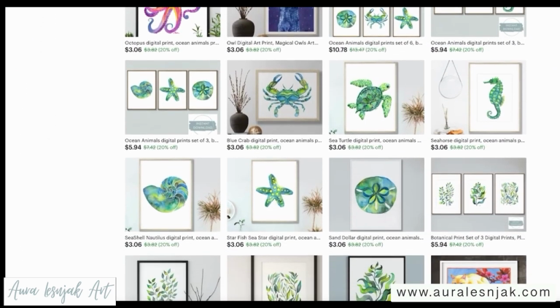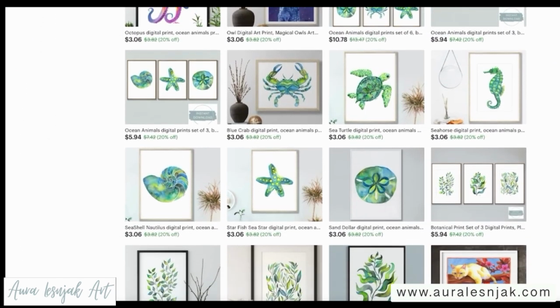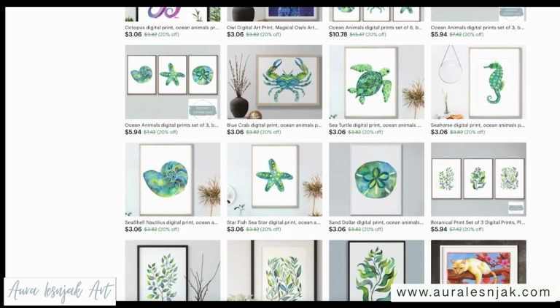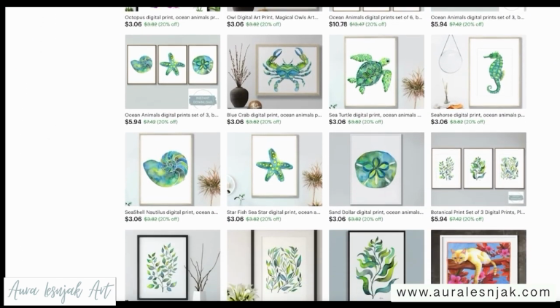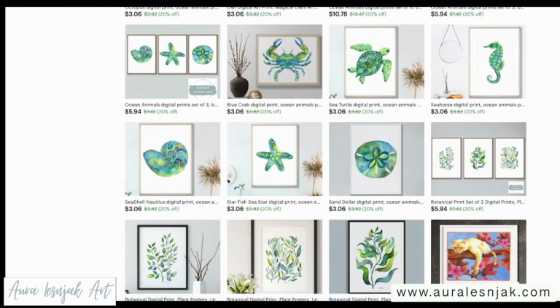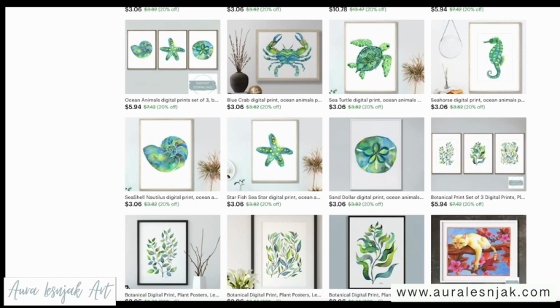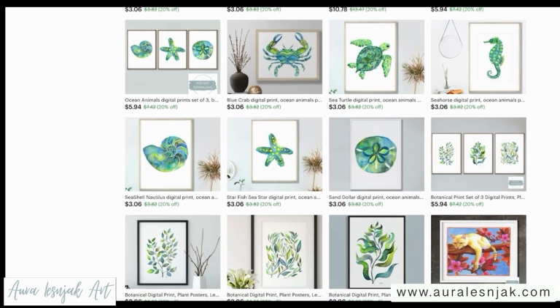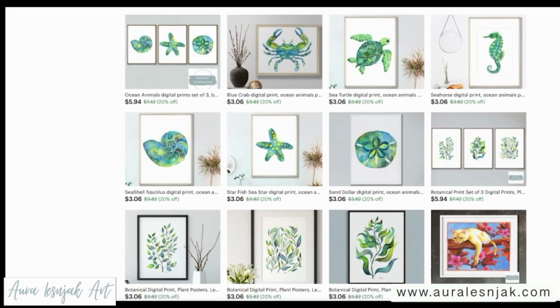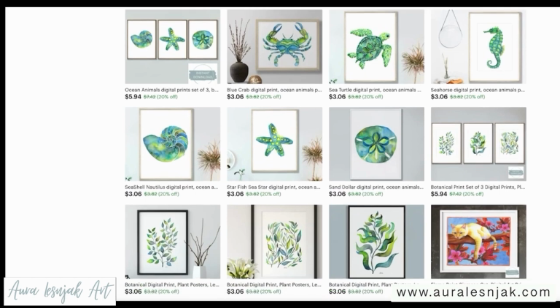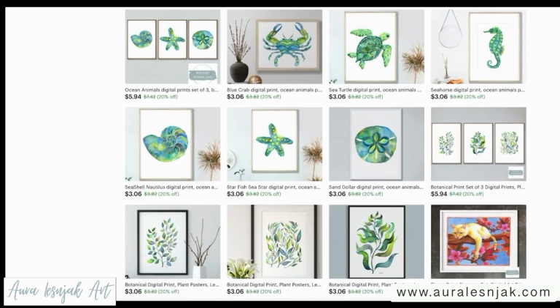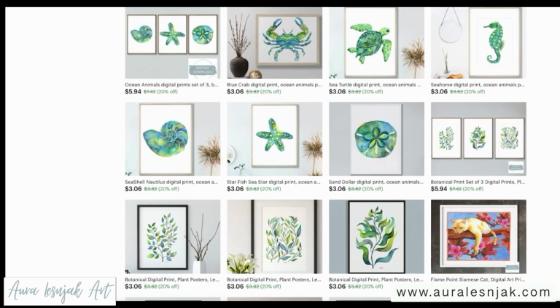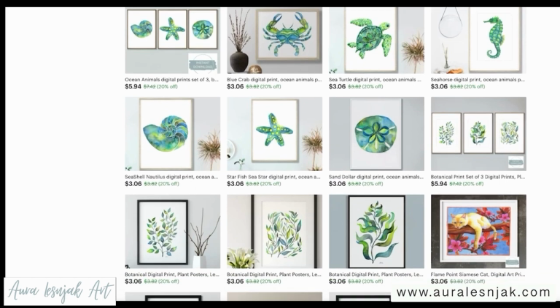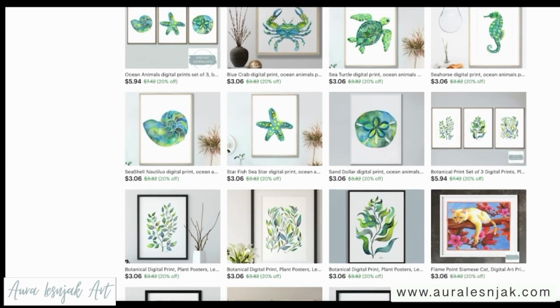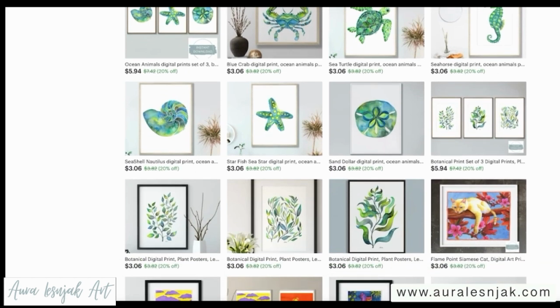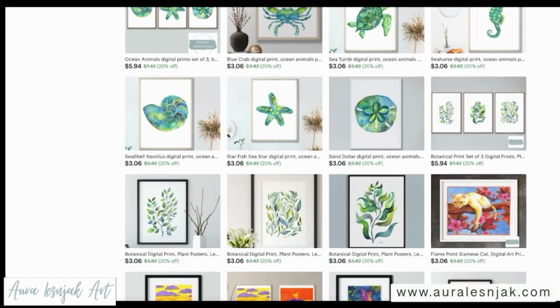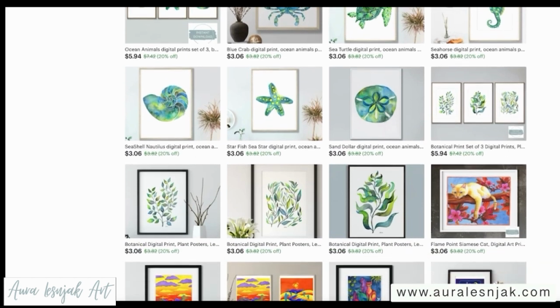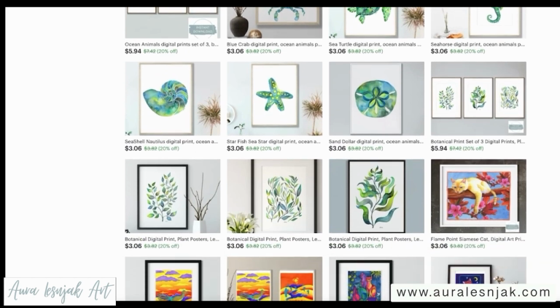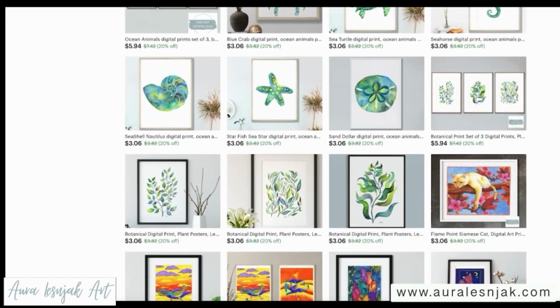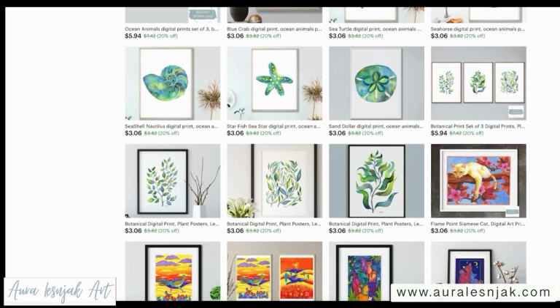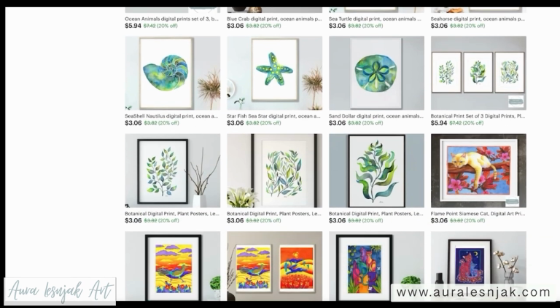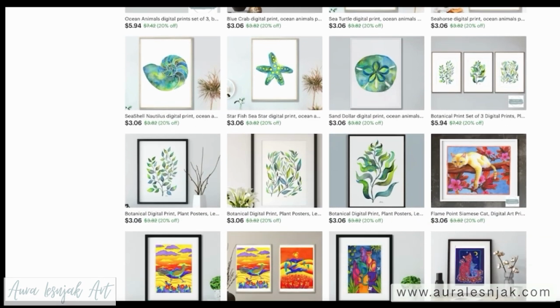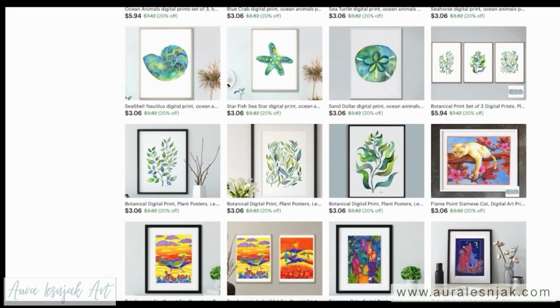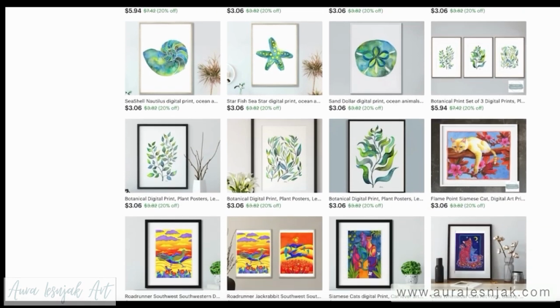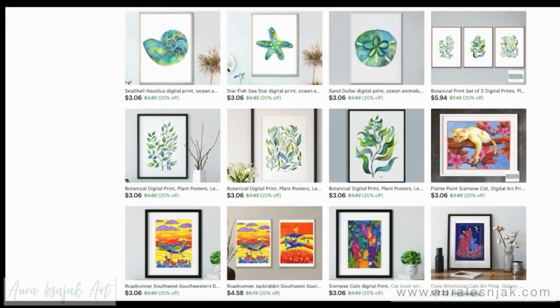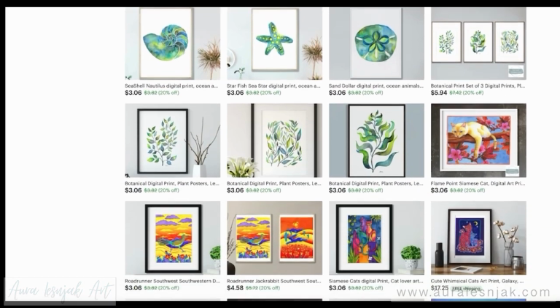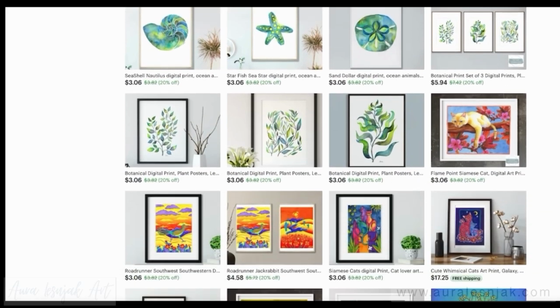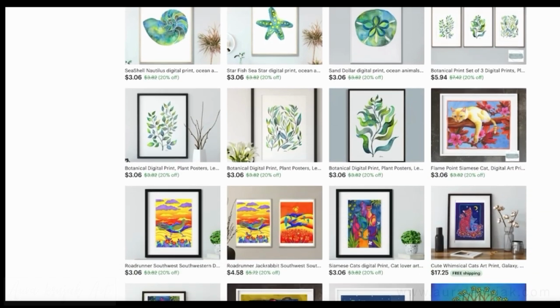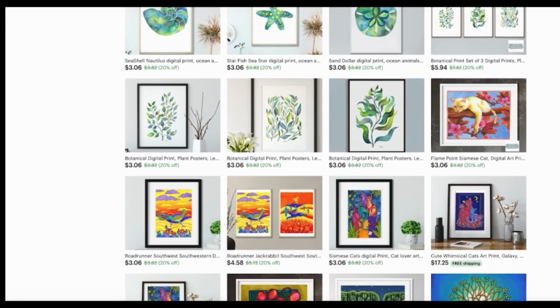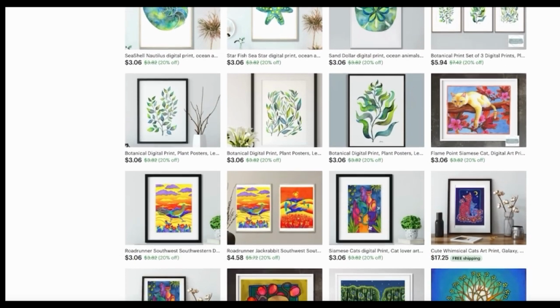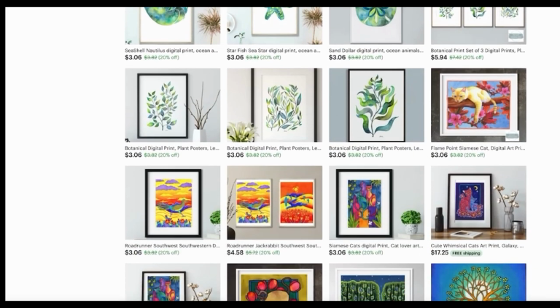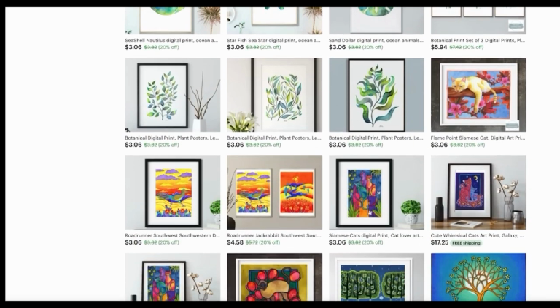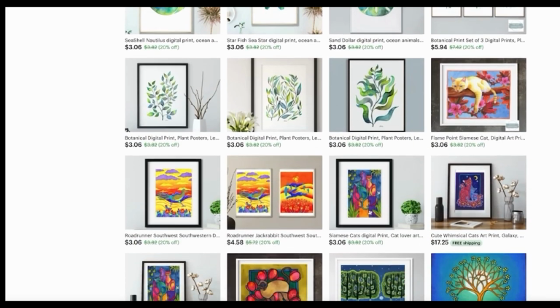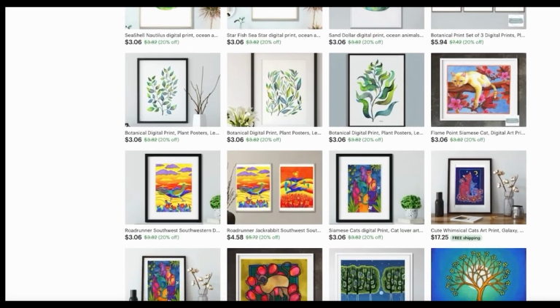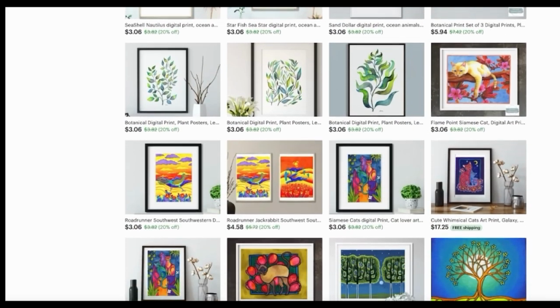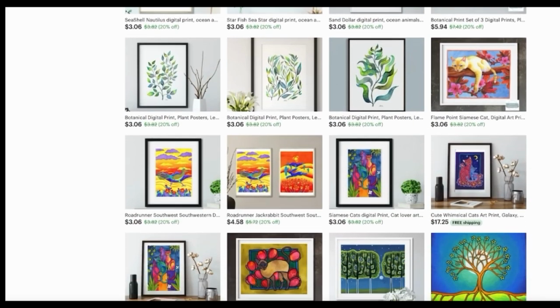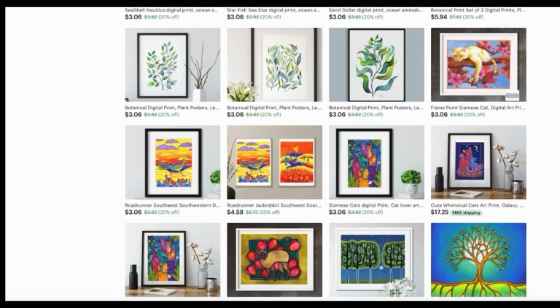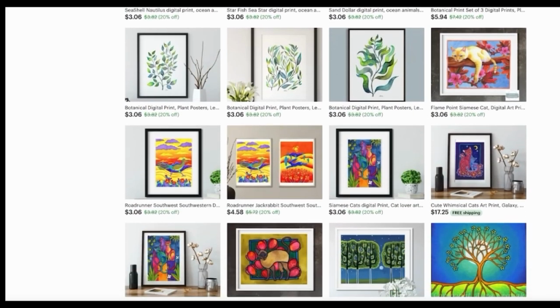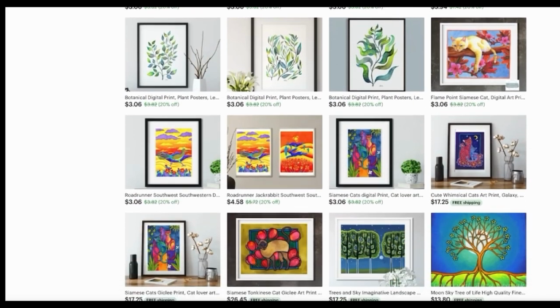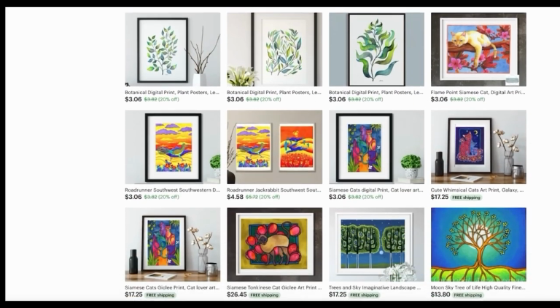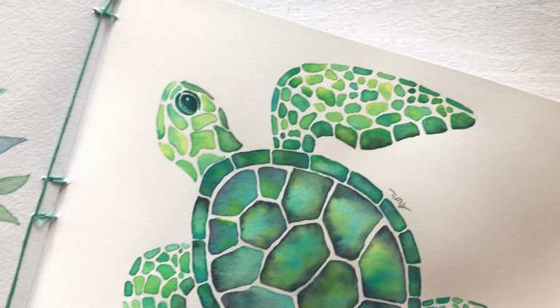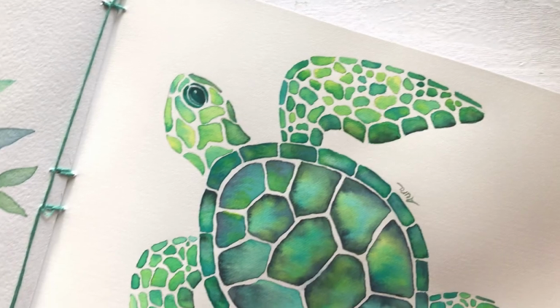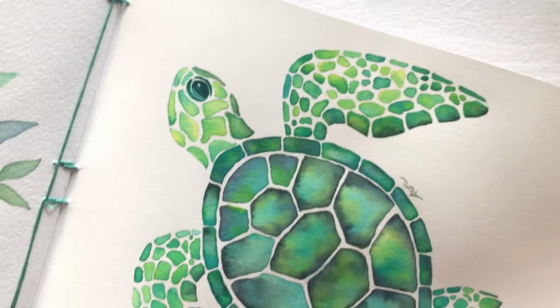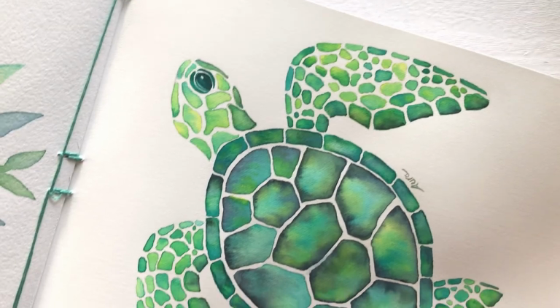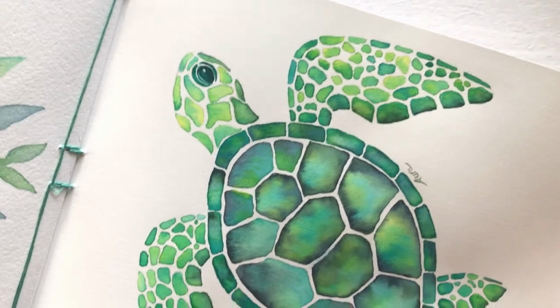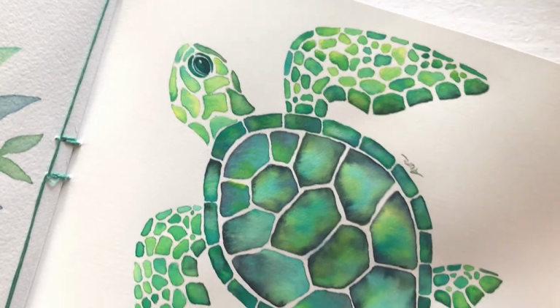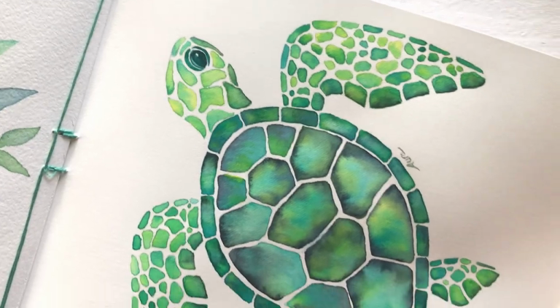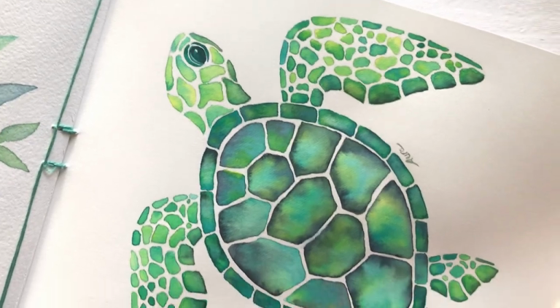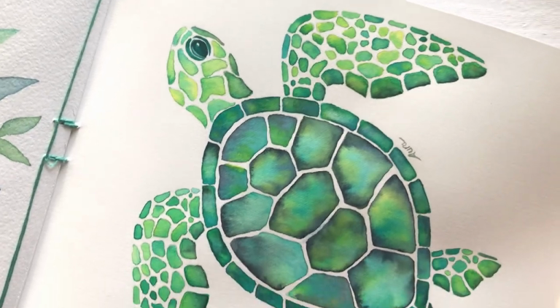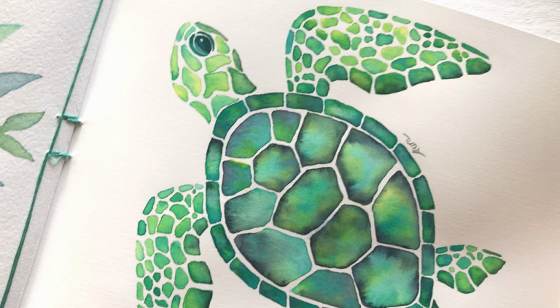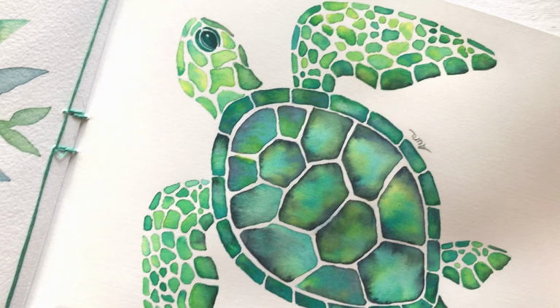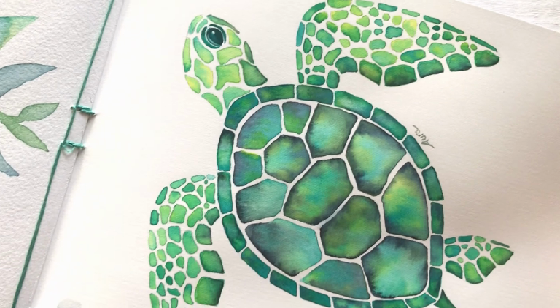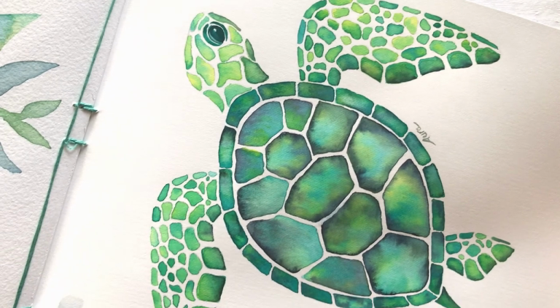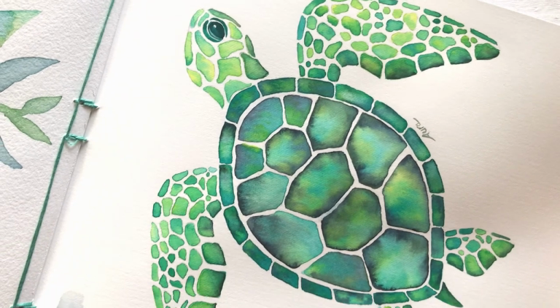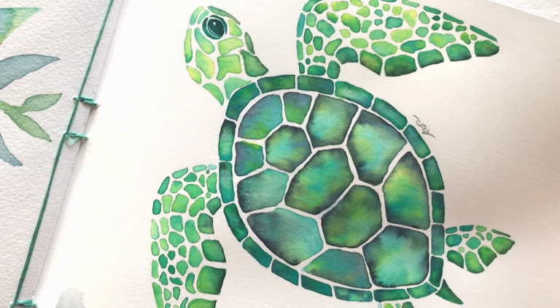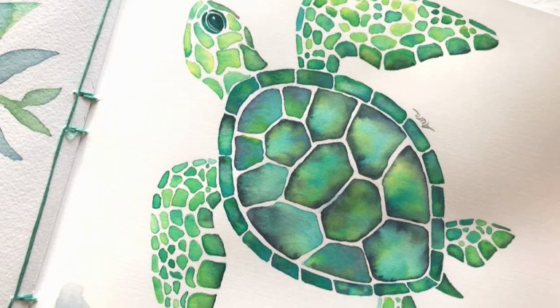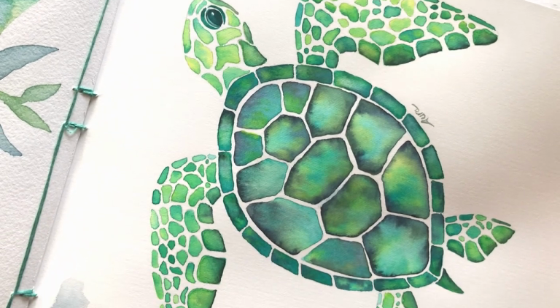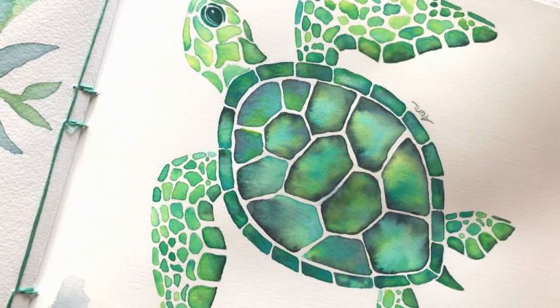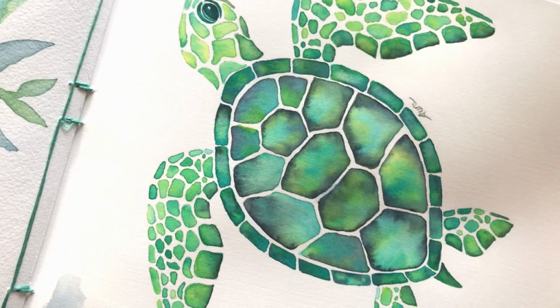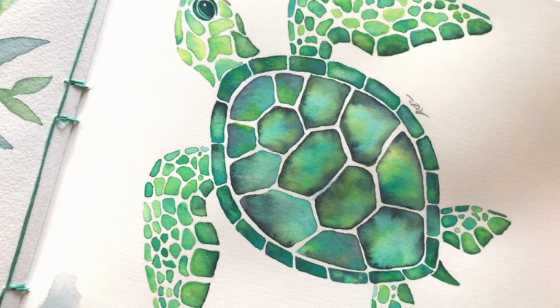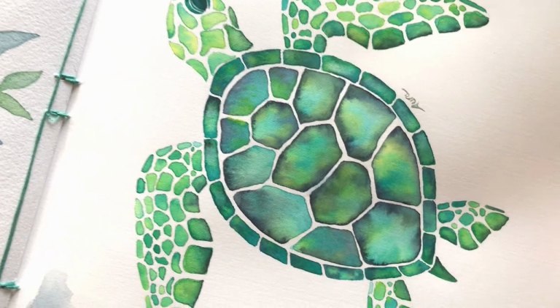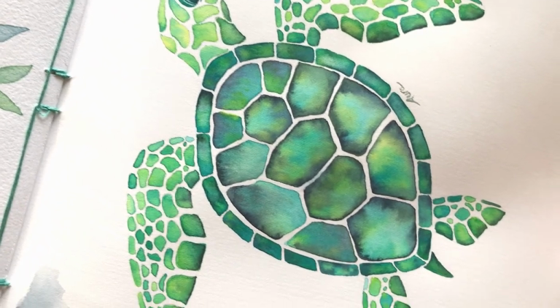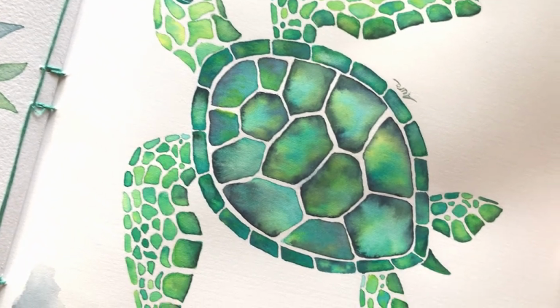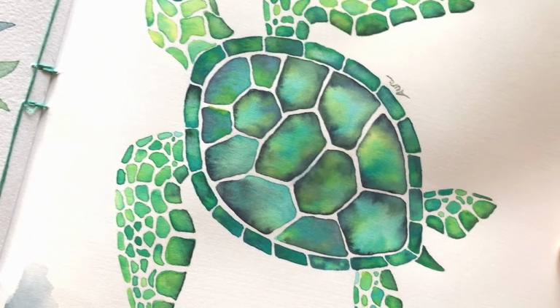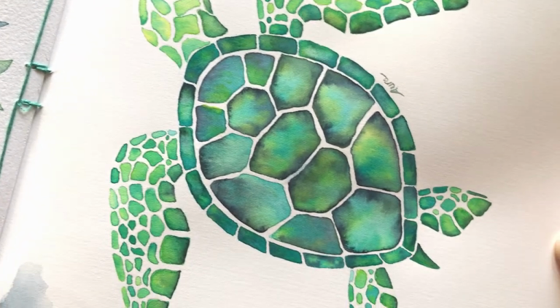I thought that in this video I will share with you some tips and tricks on how I painted this sea turtle, so let's get started.